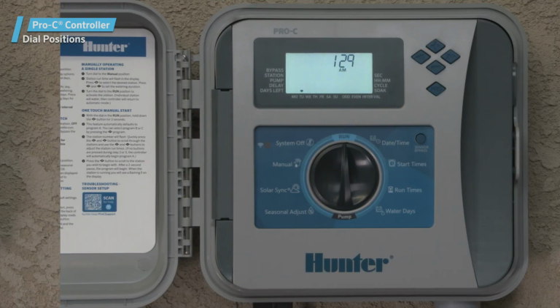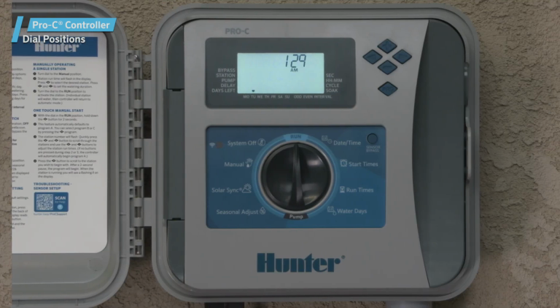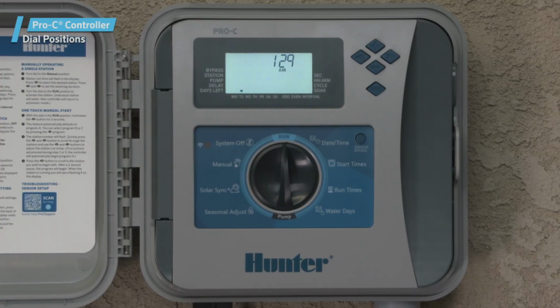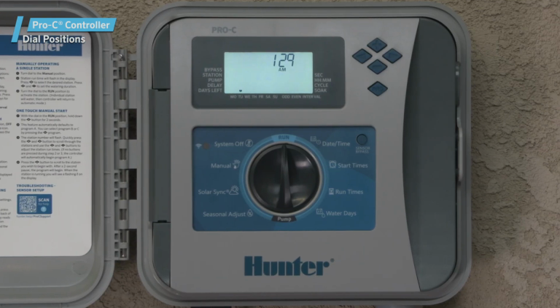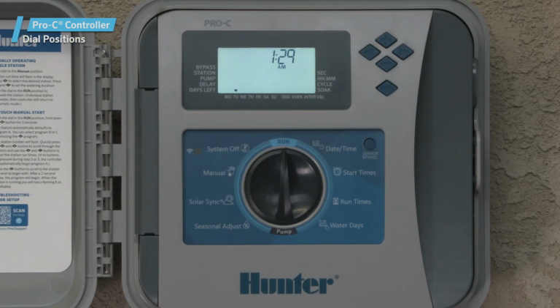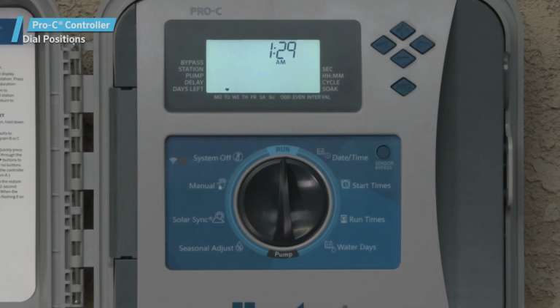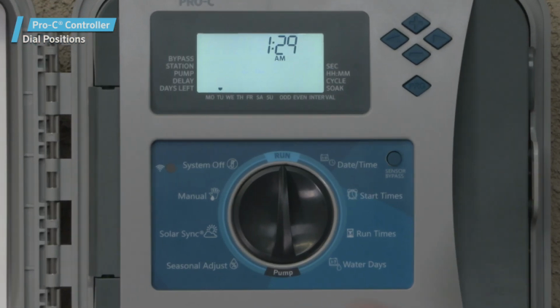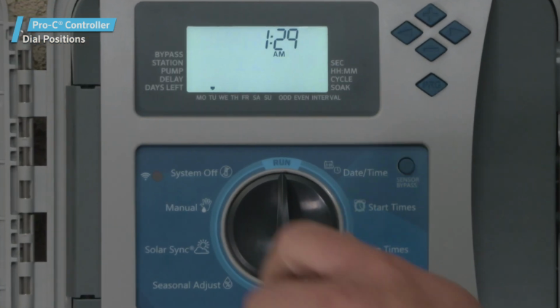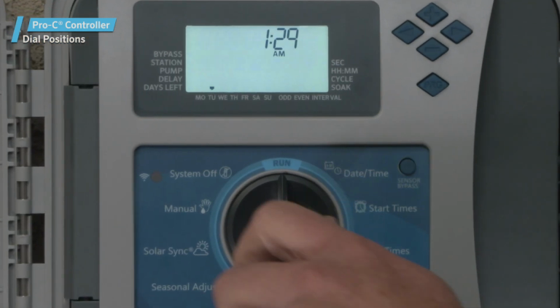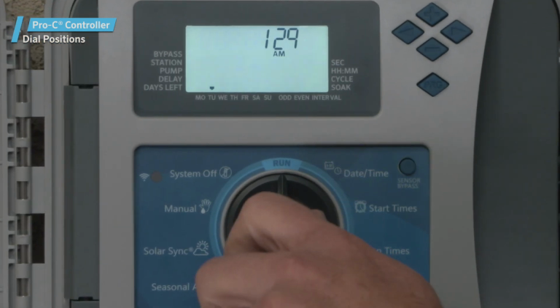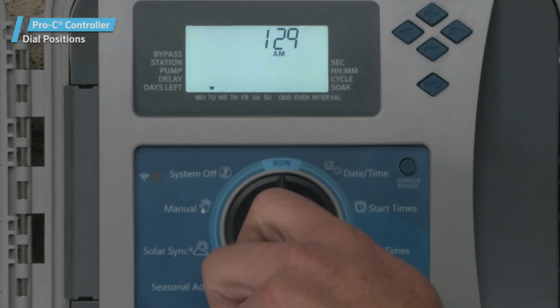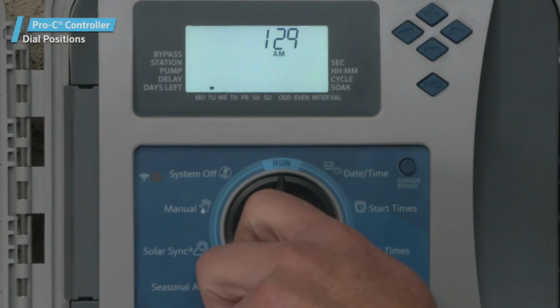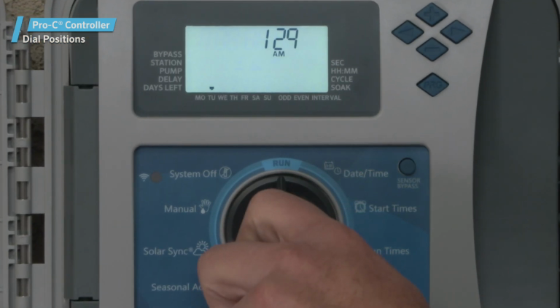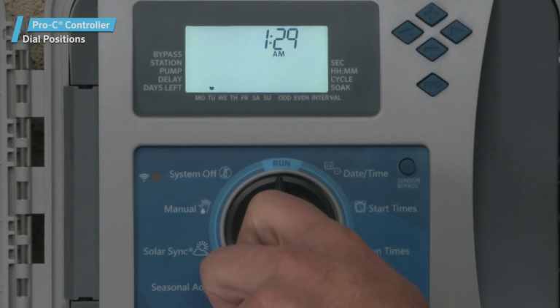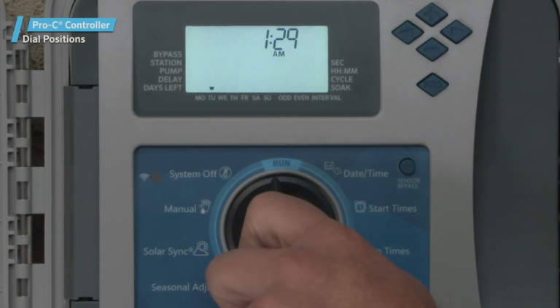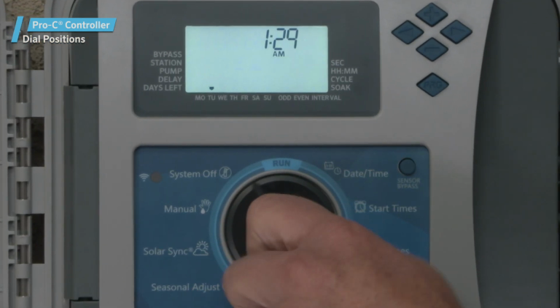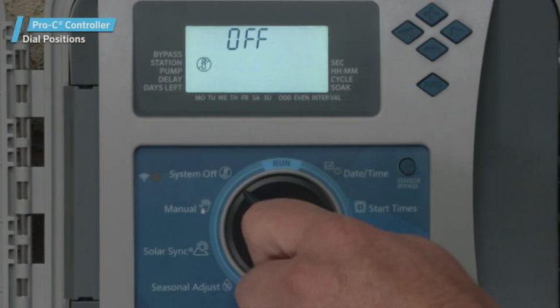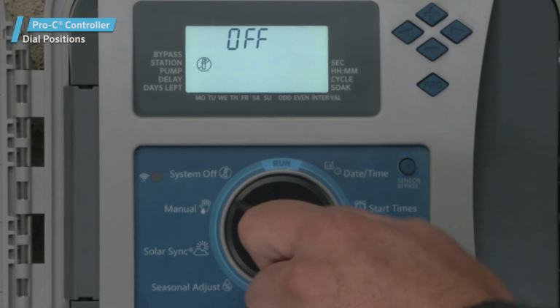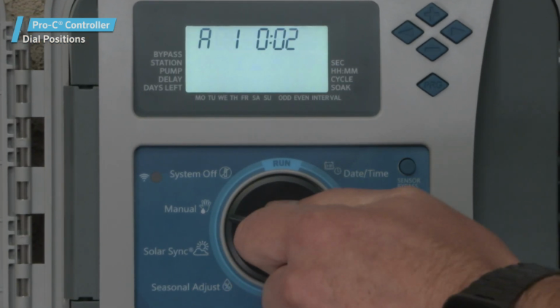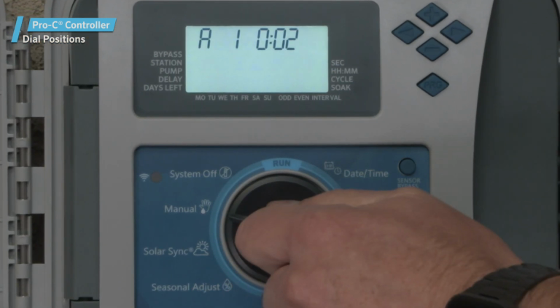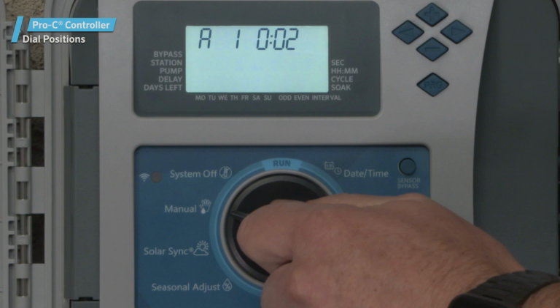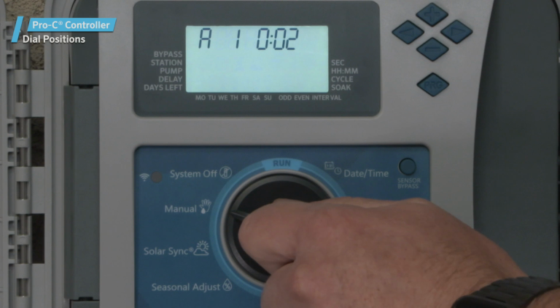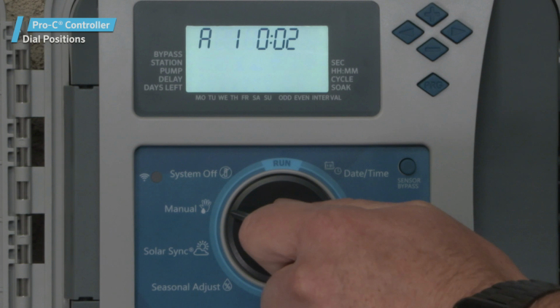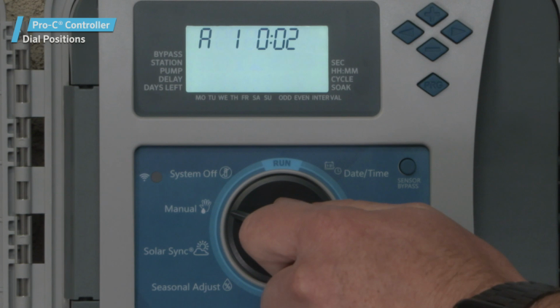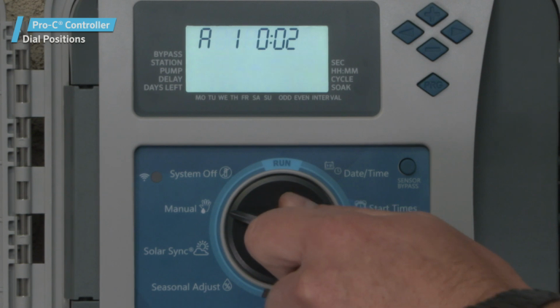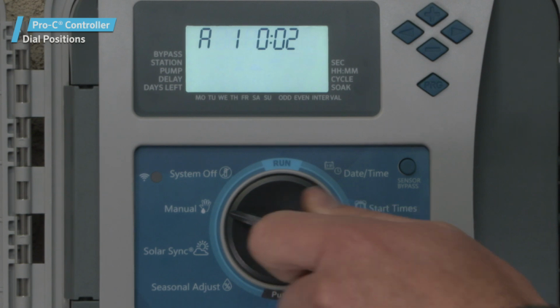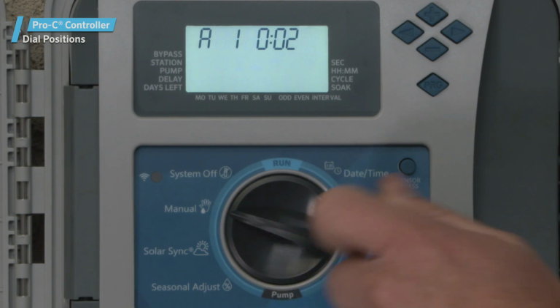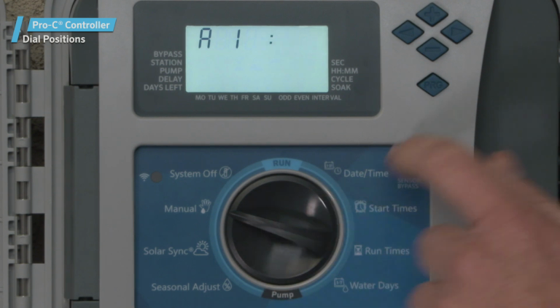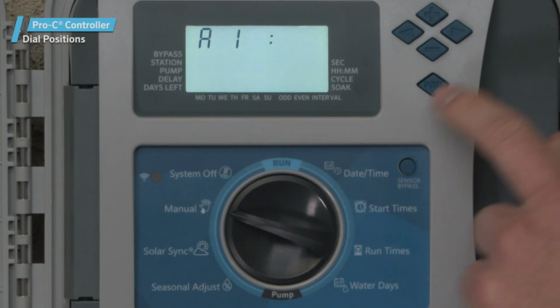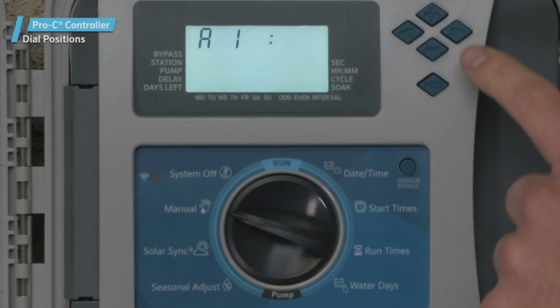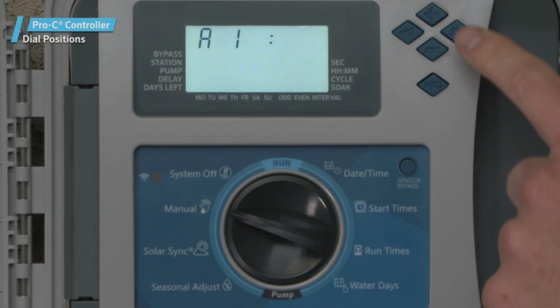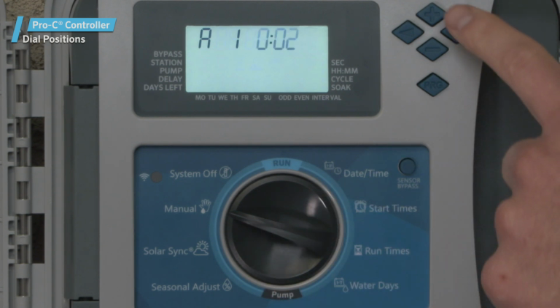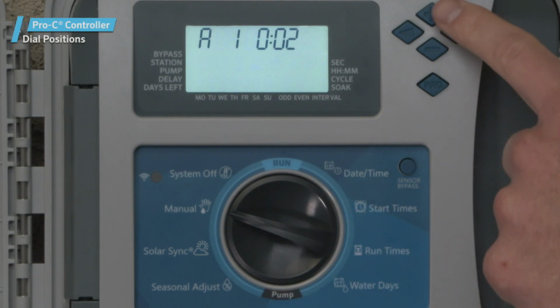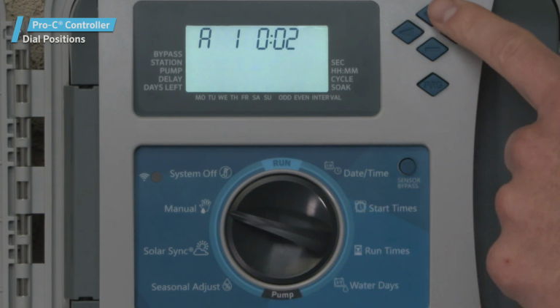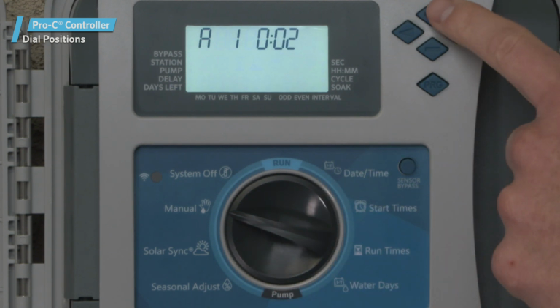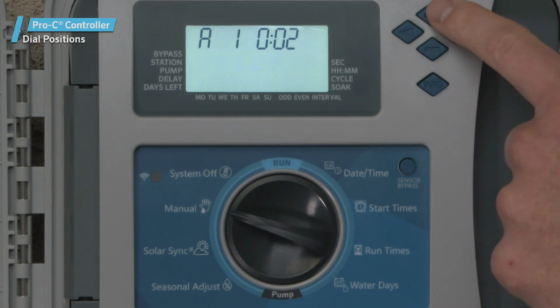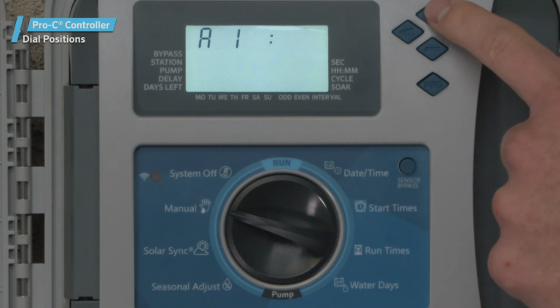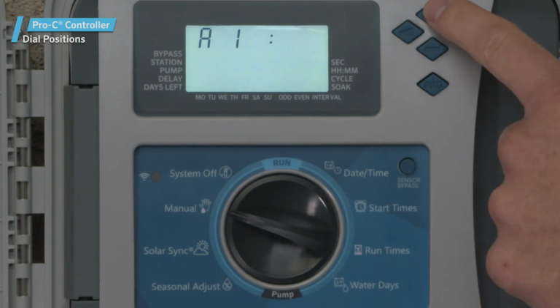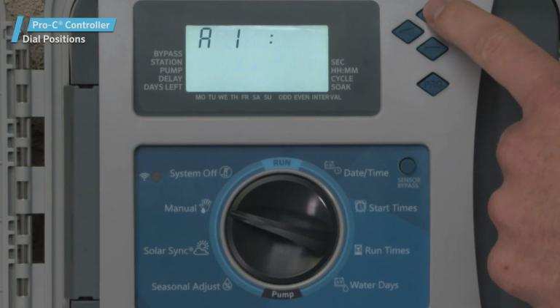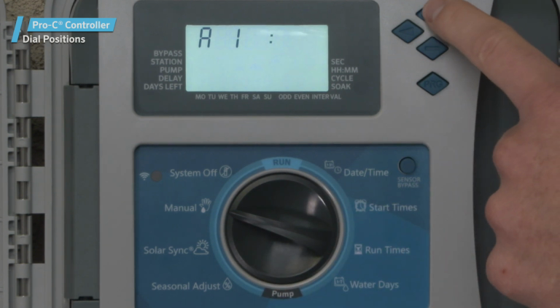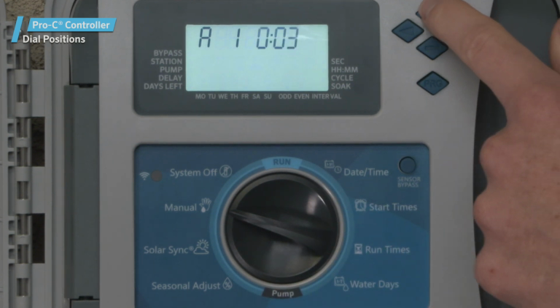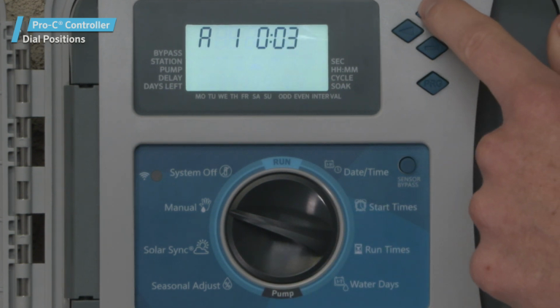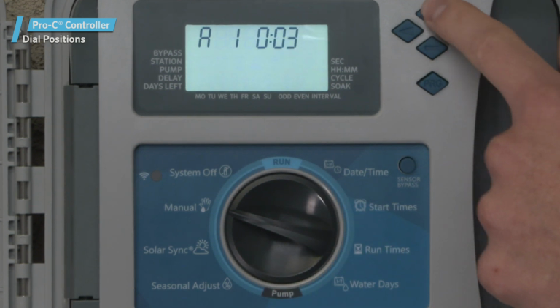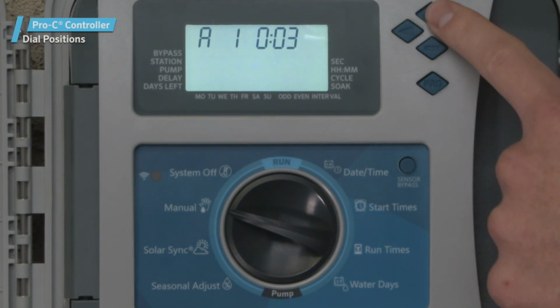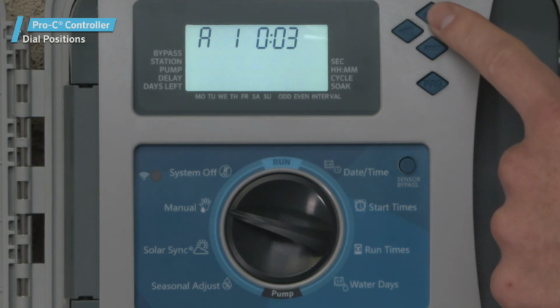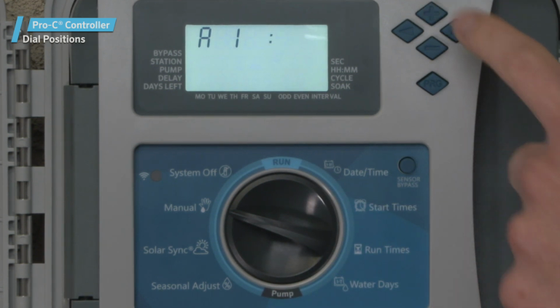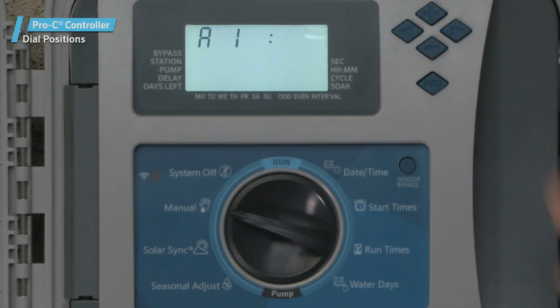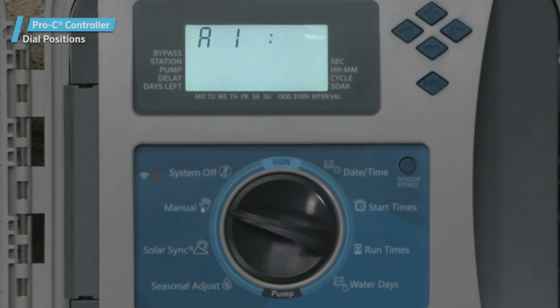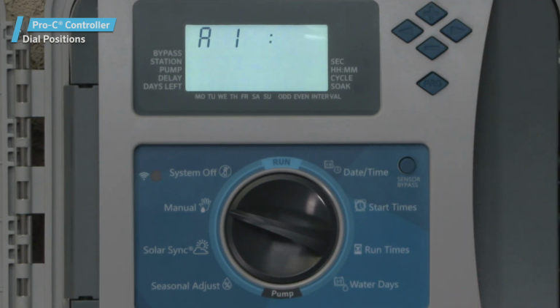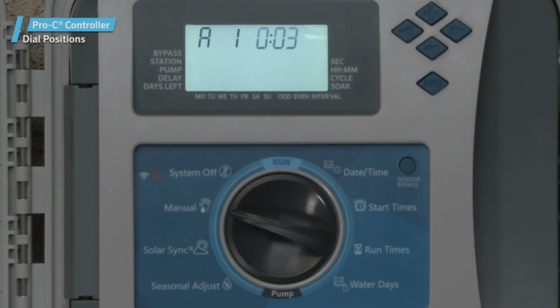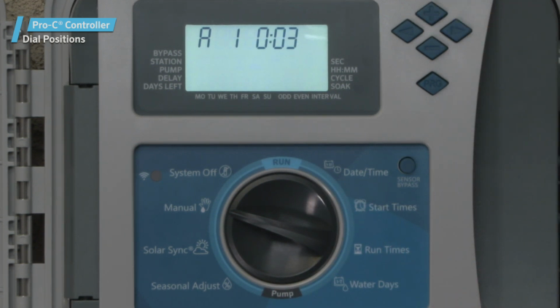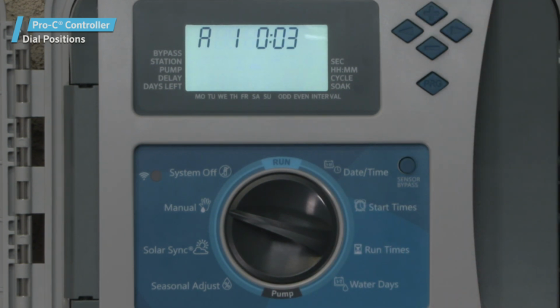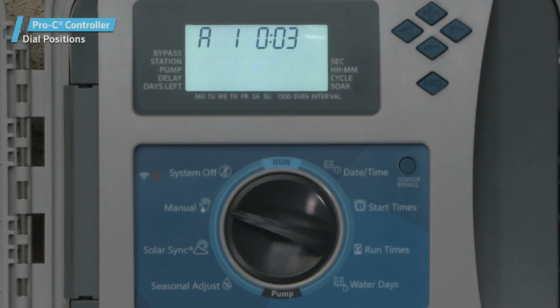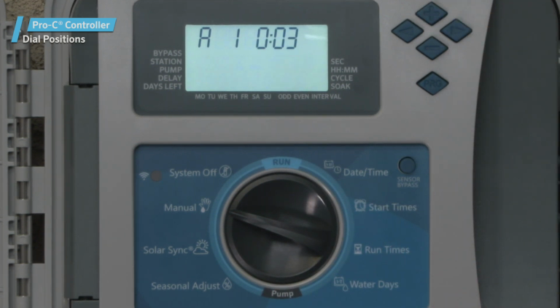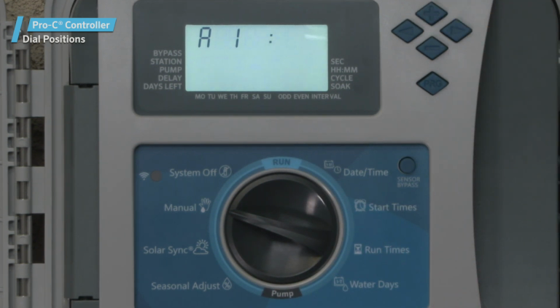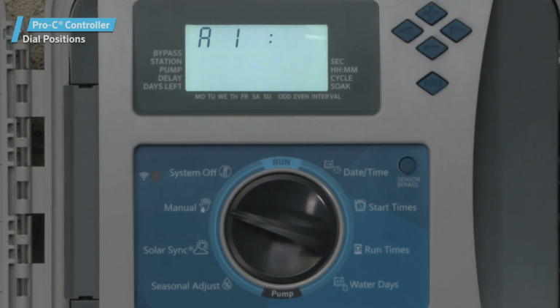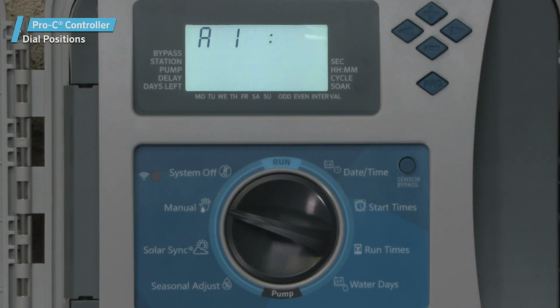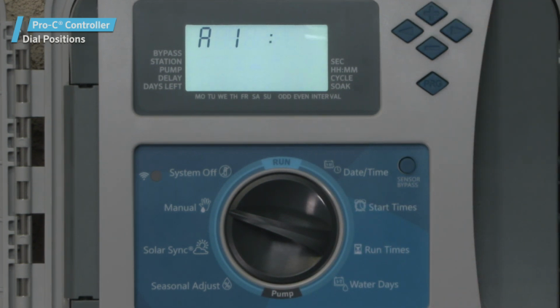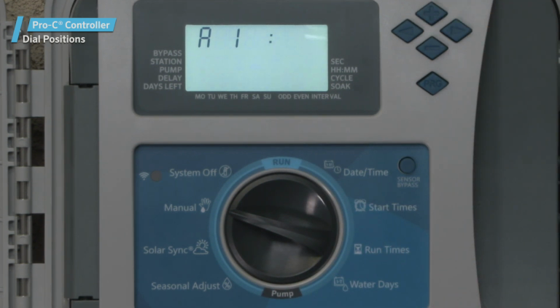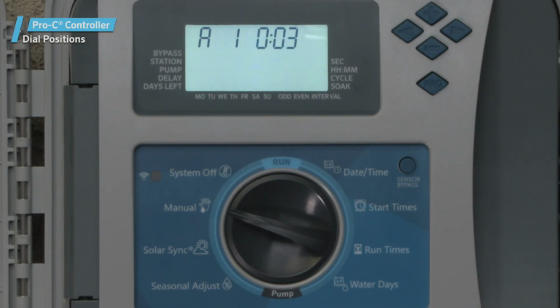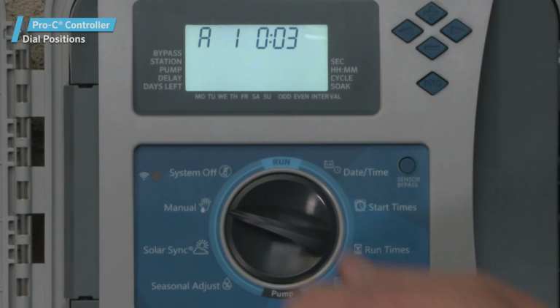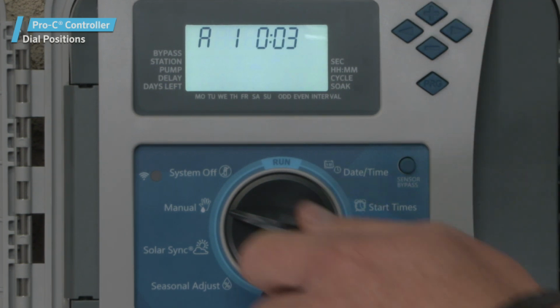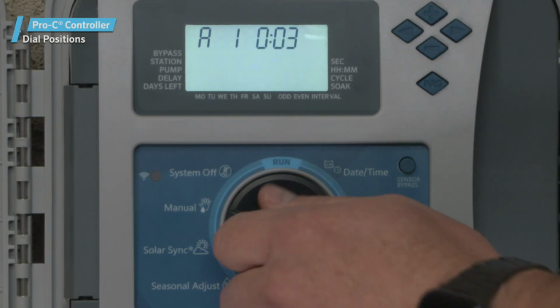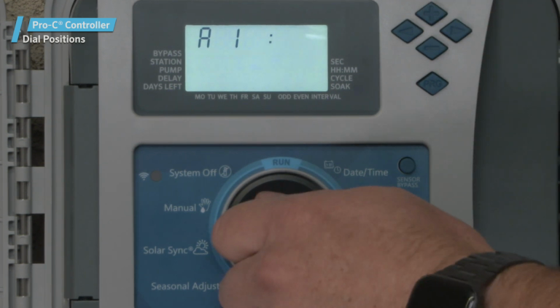The Manual dial position. Use this position to activate manual one-time watering of a single station.